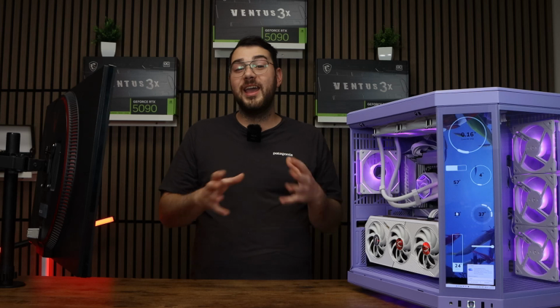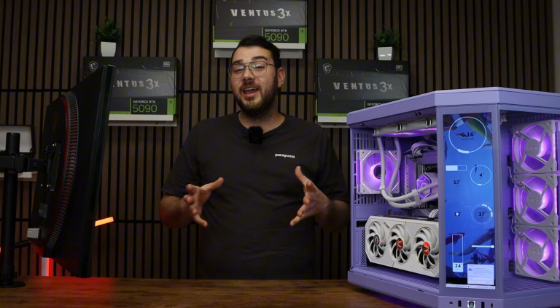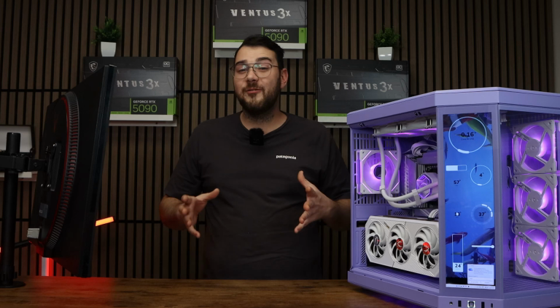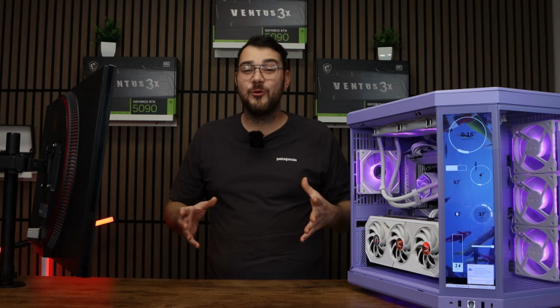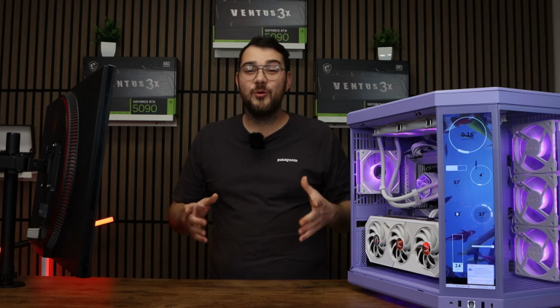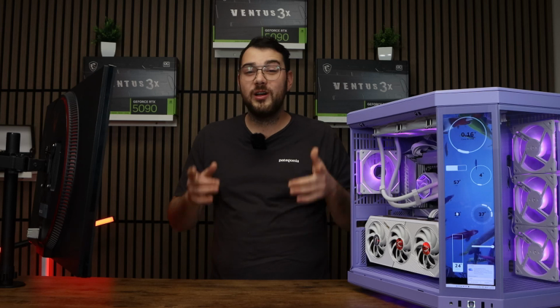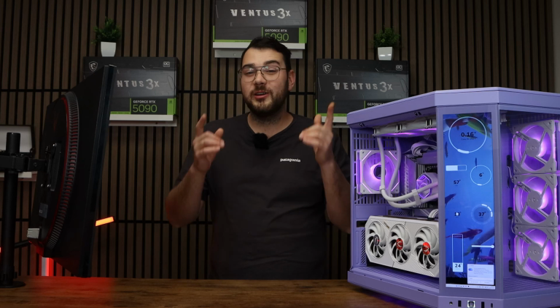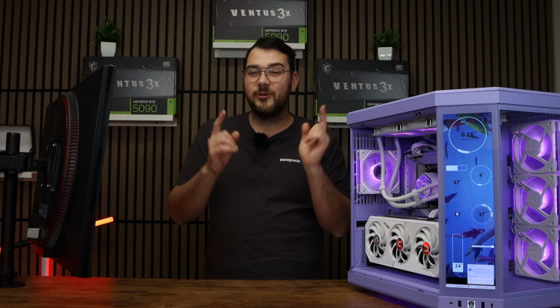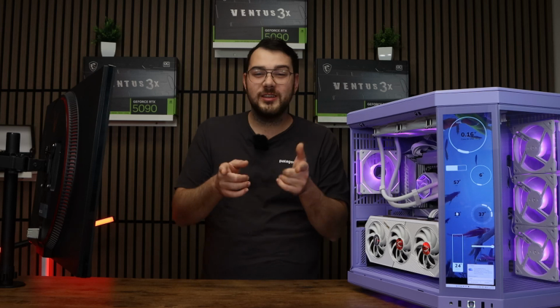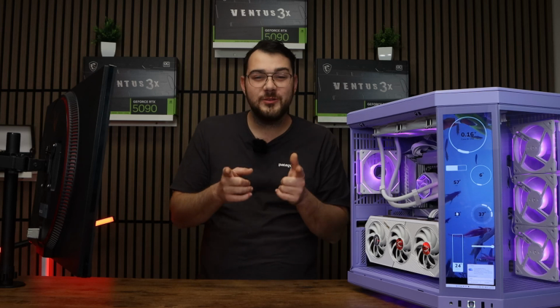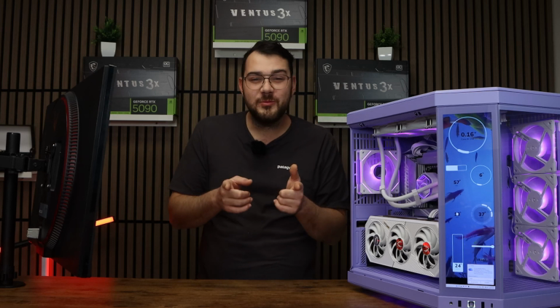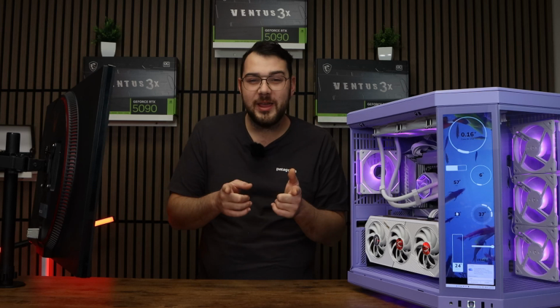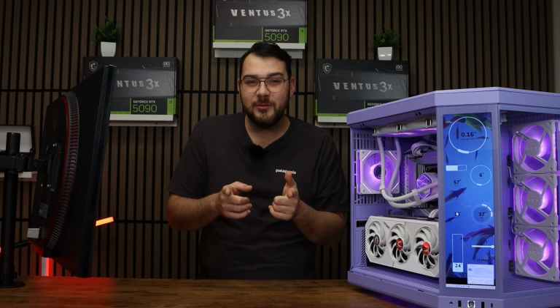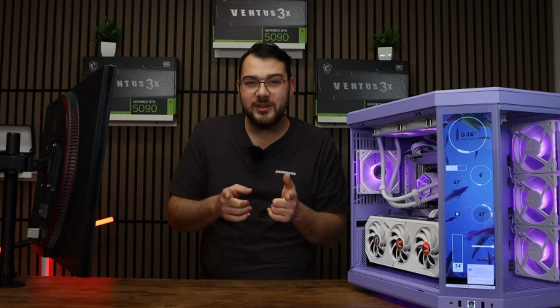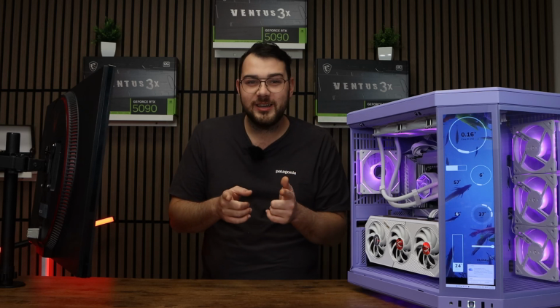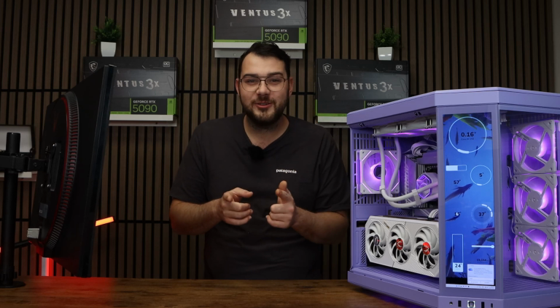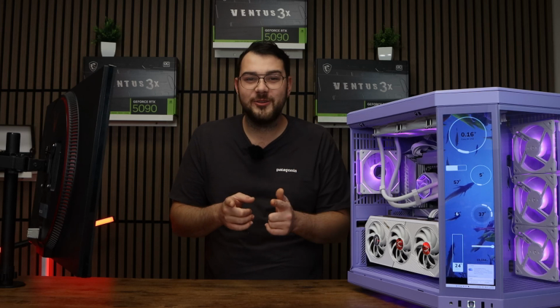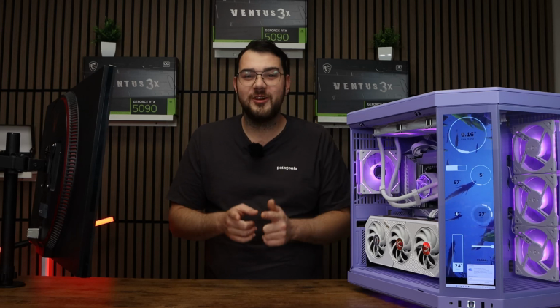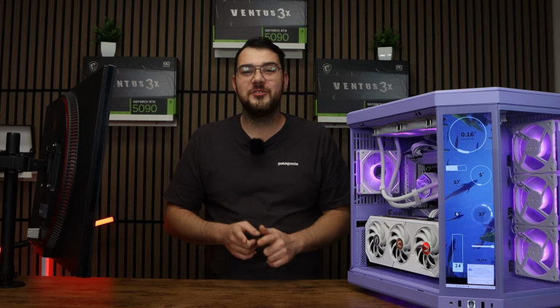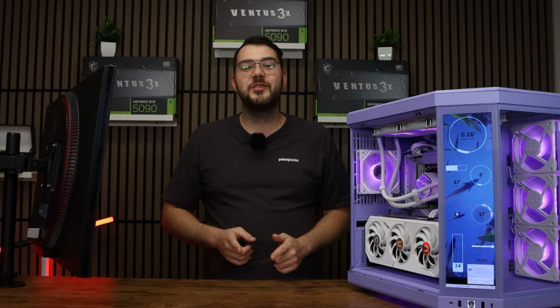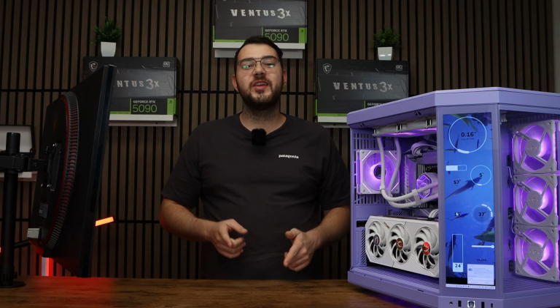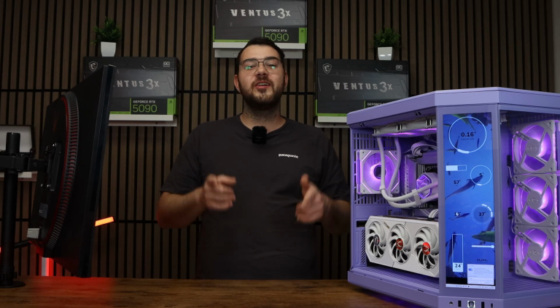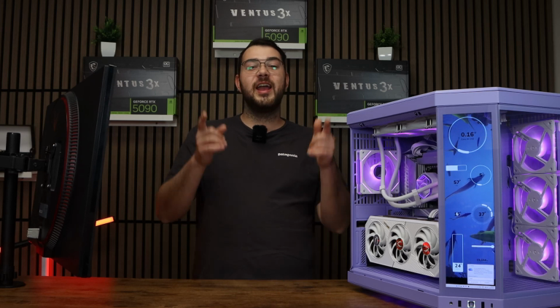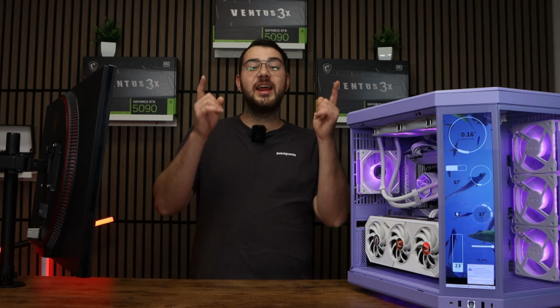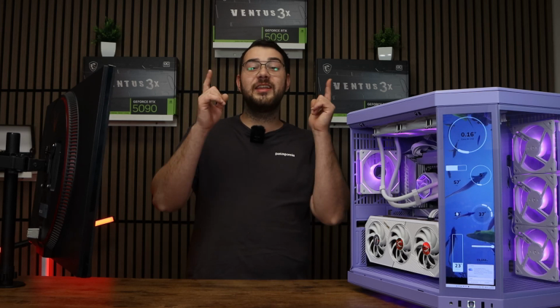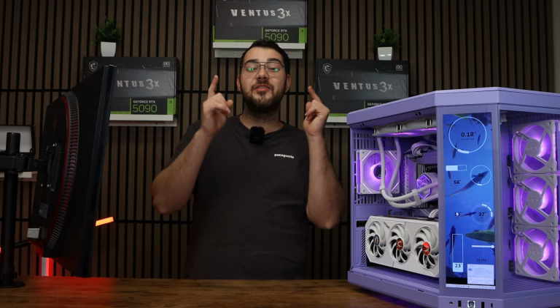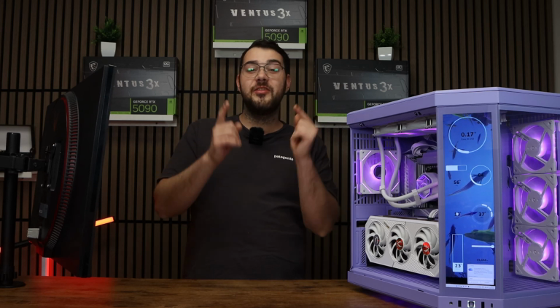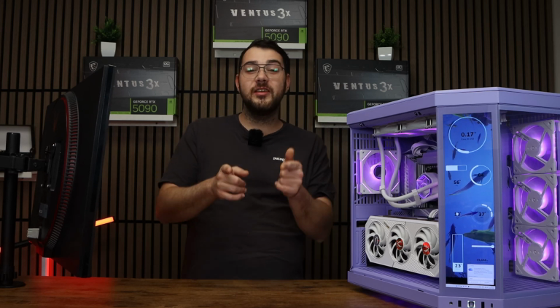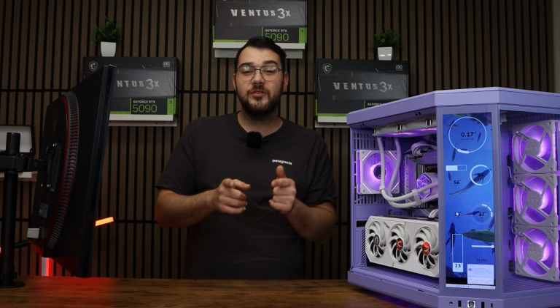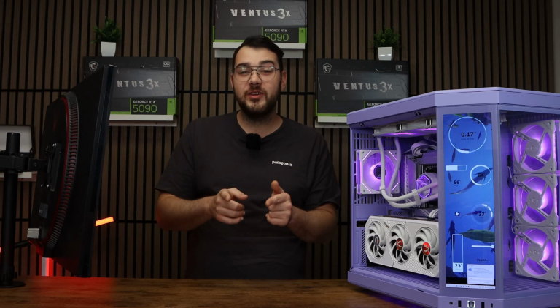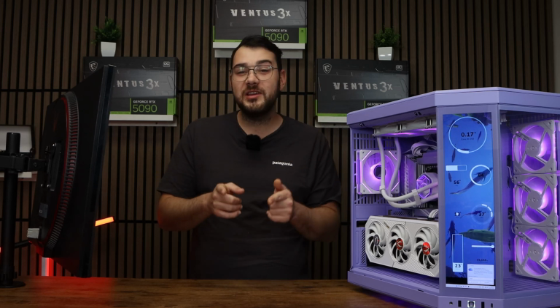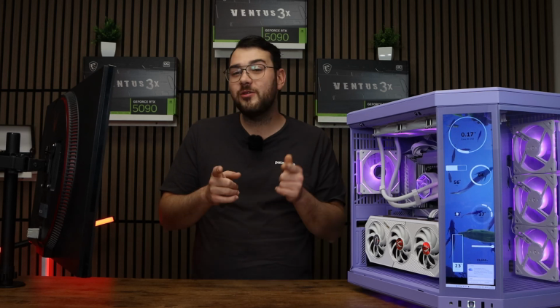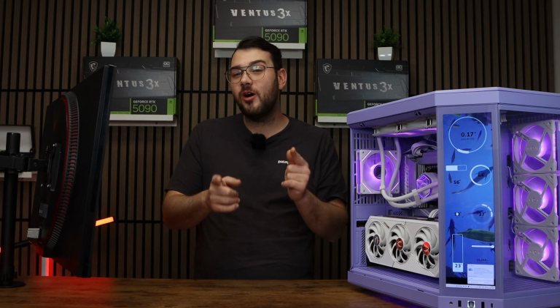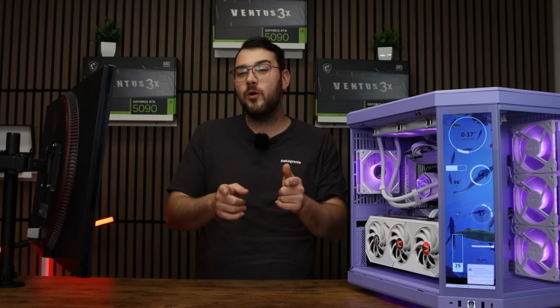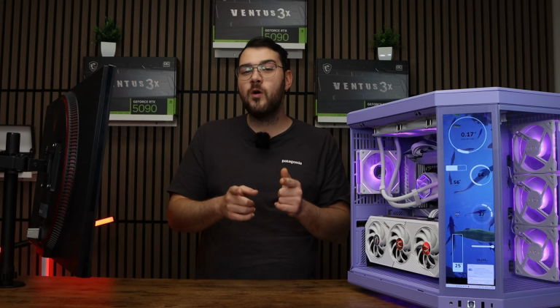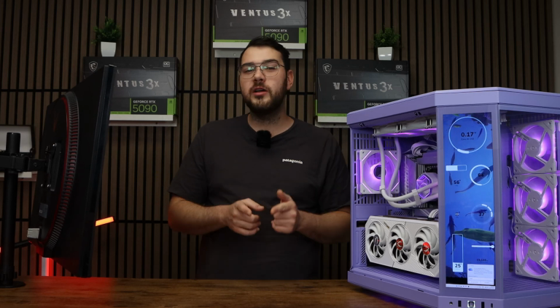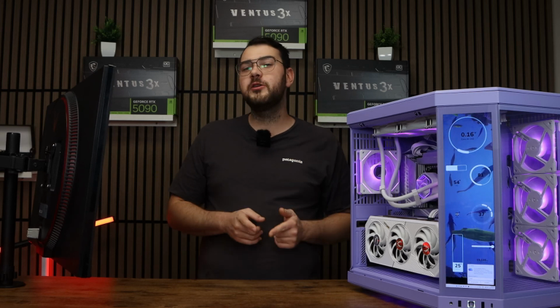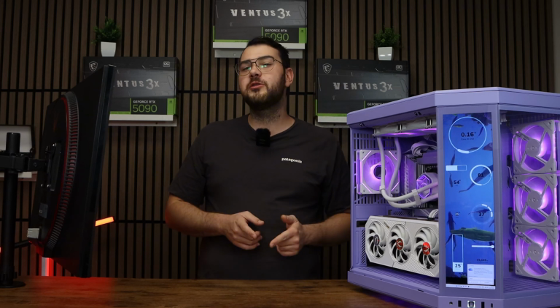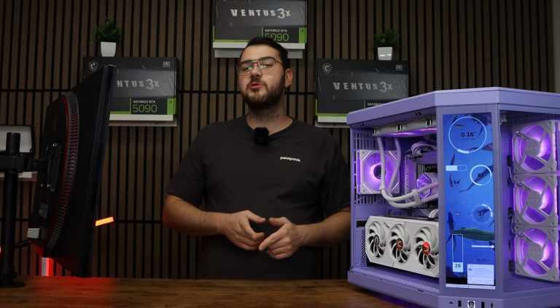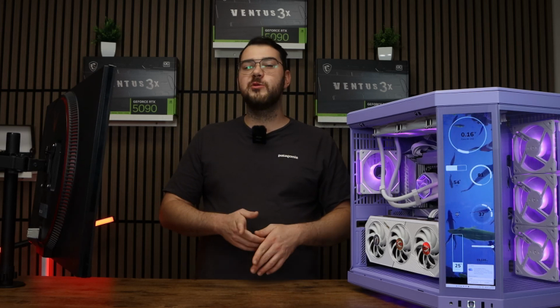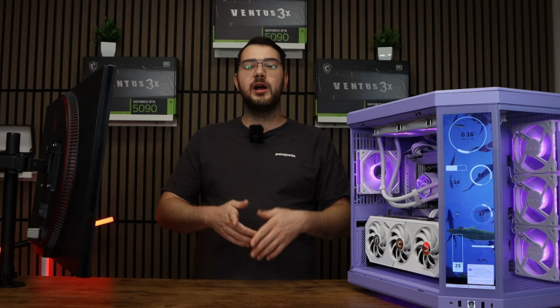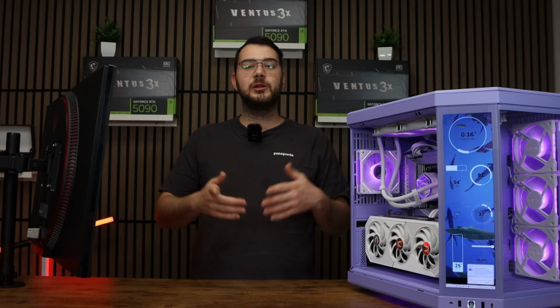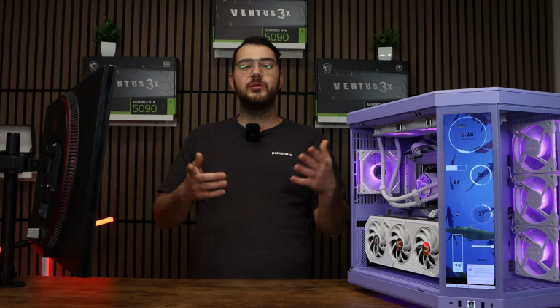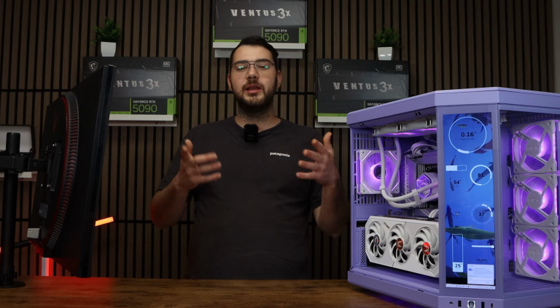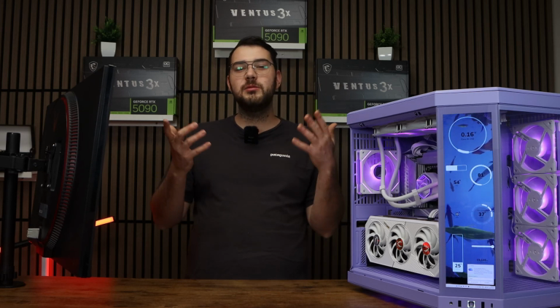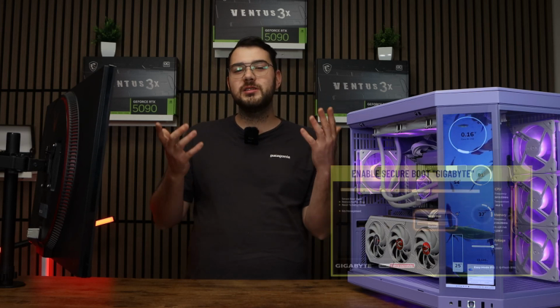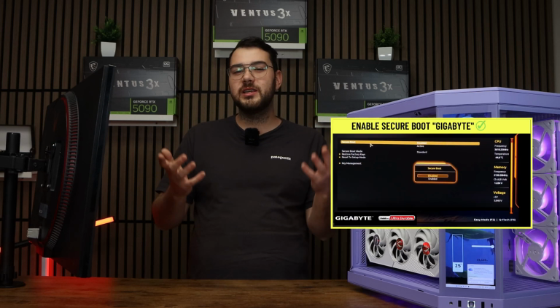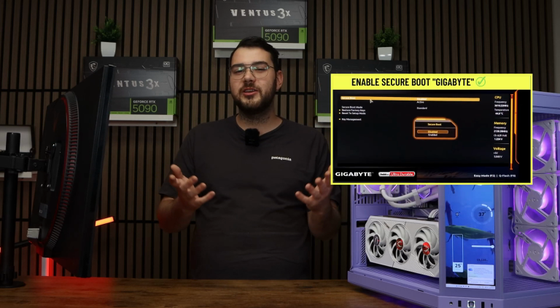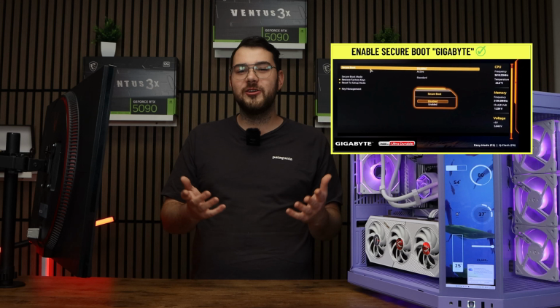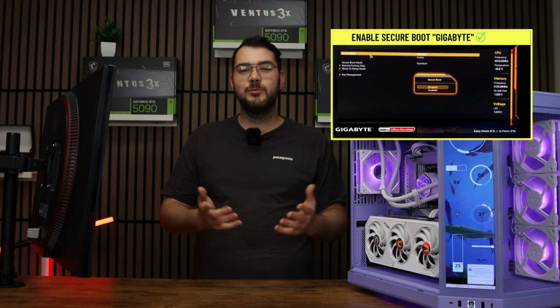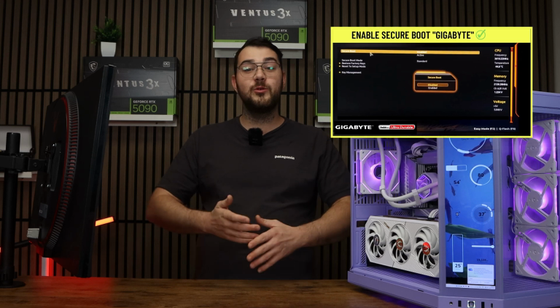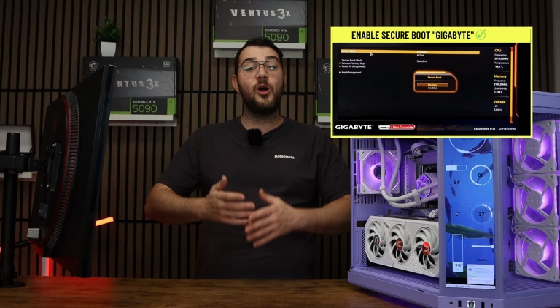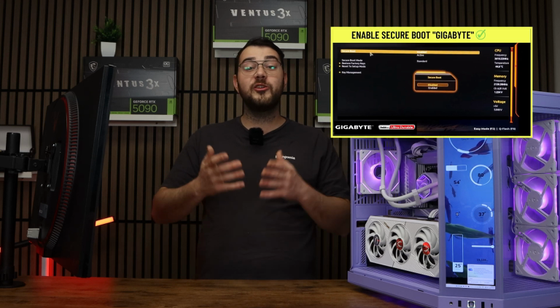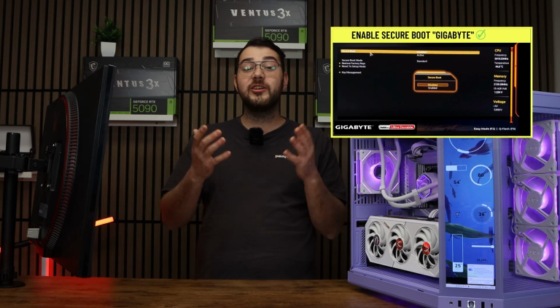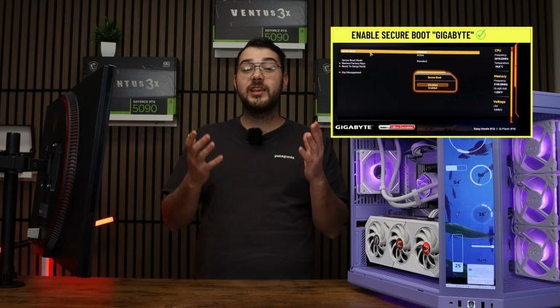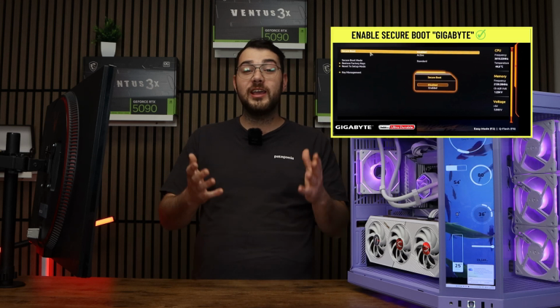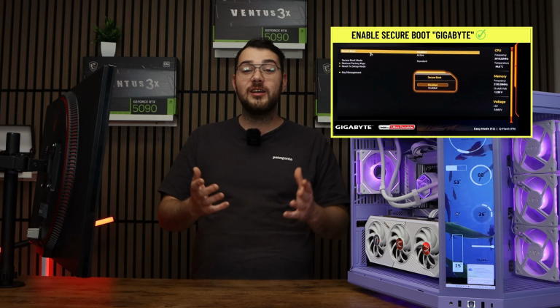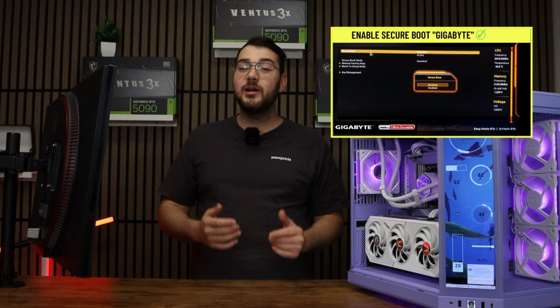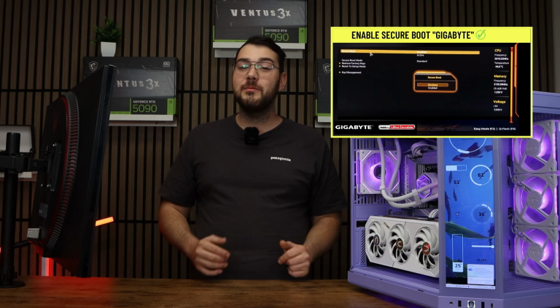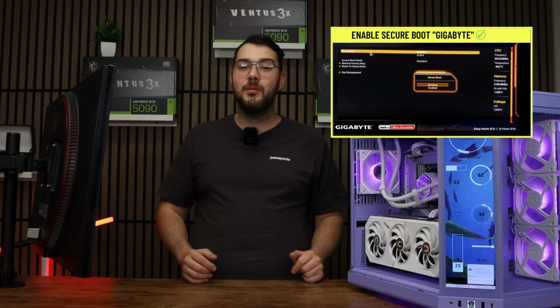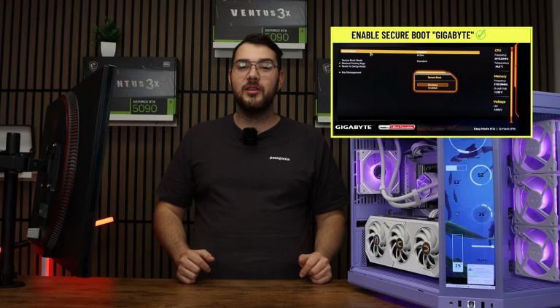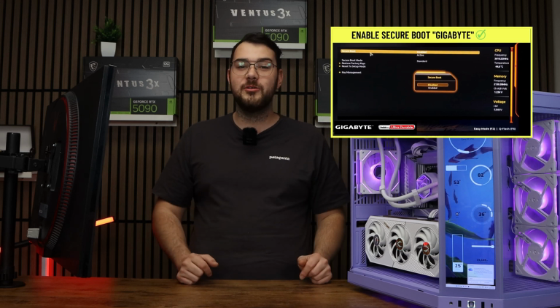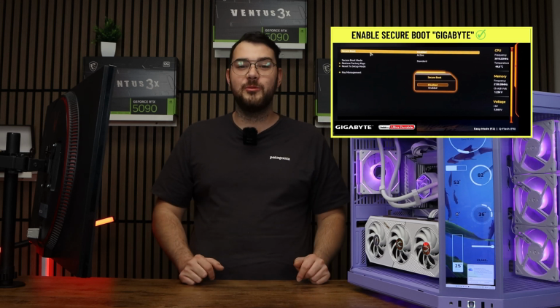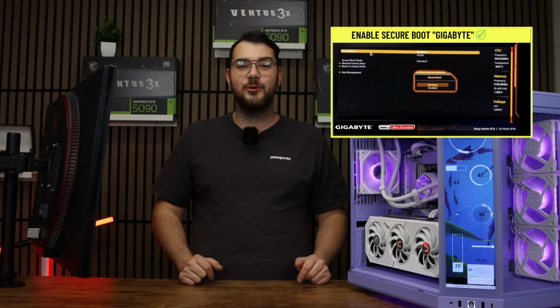Hey everyone, Chris from Gamertech Toronto here. In this video, I'll walk you through how to enable Secure Boot on your Gigabyte motherboard.